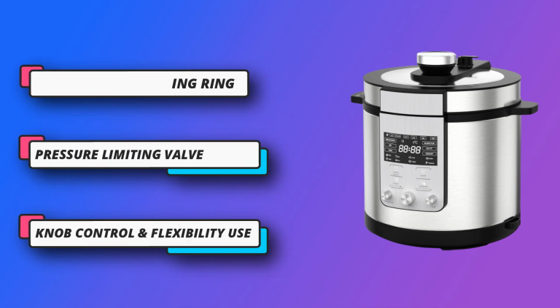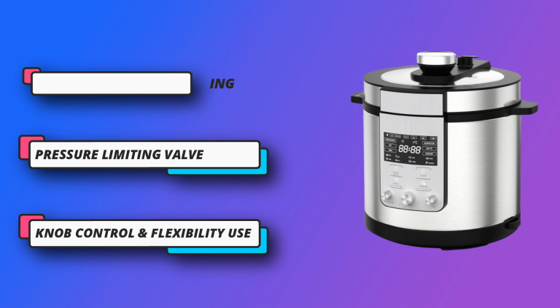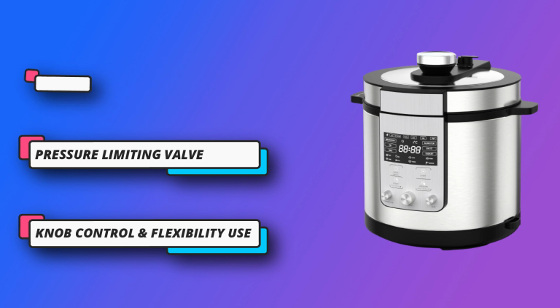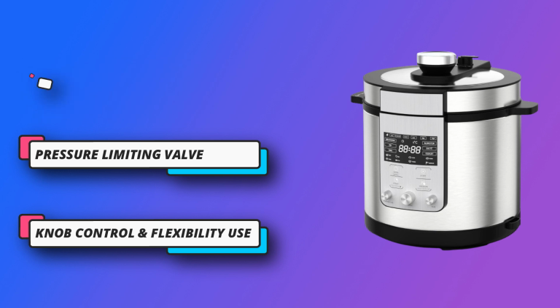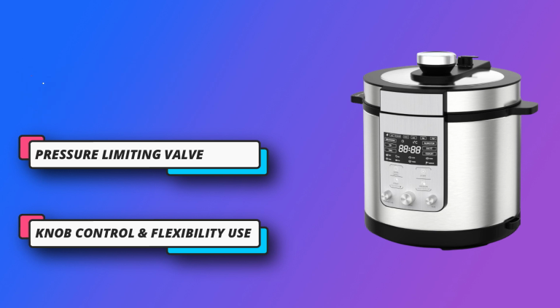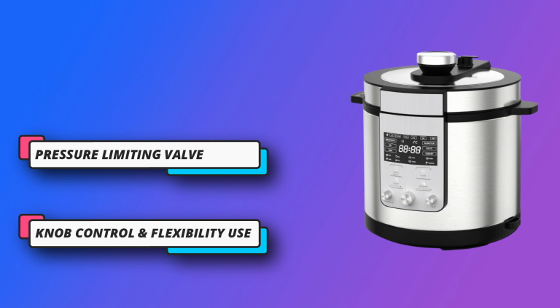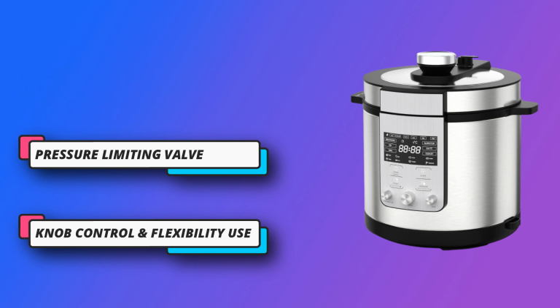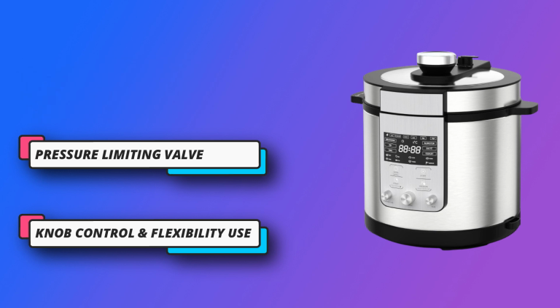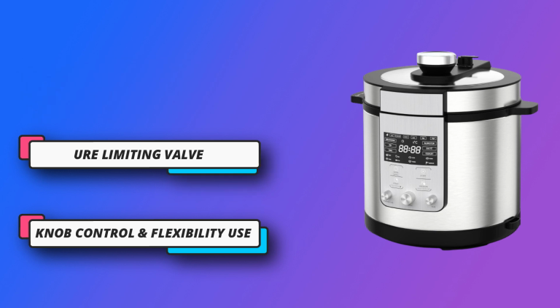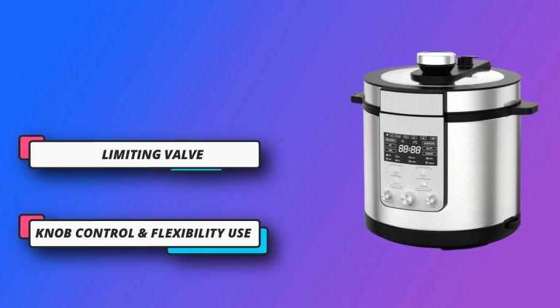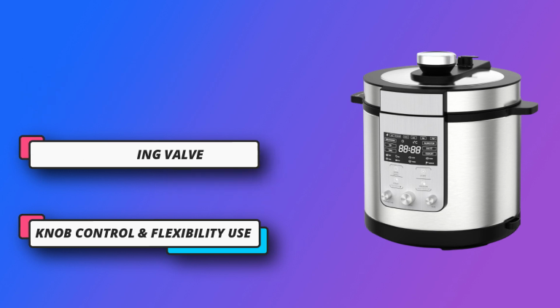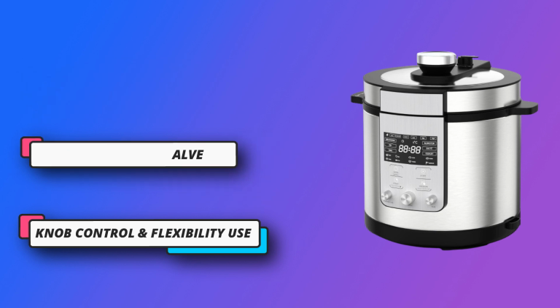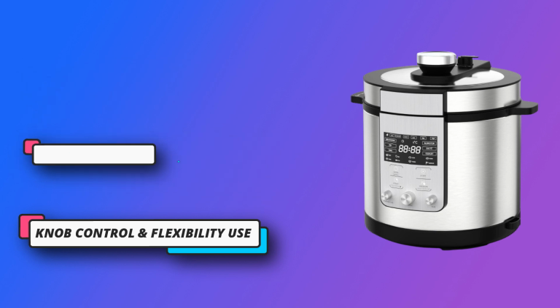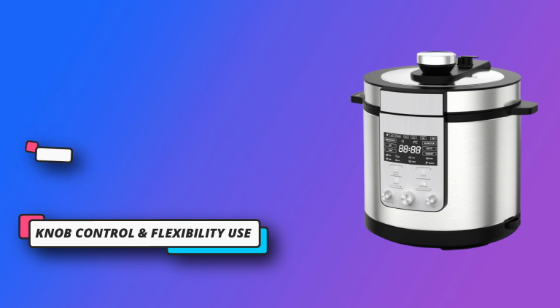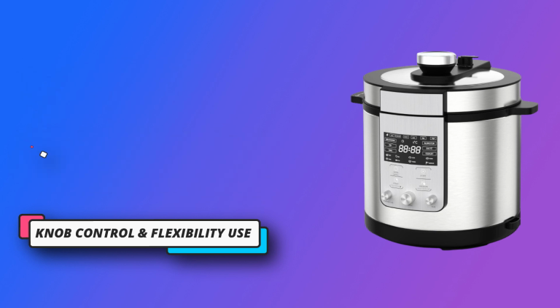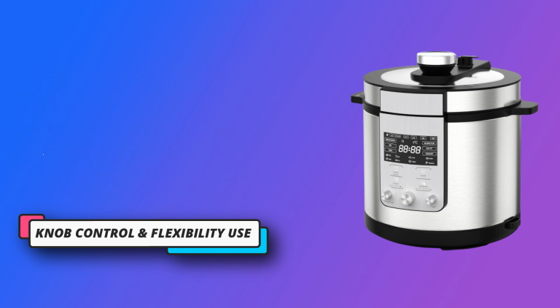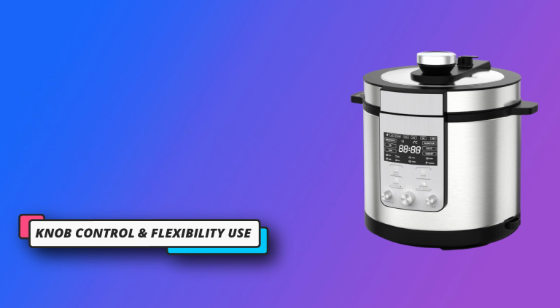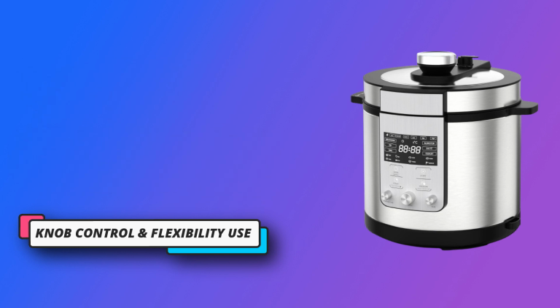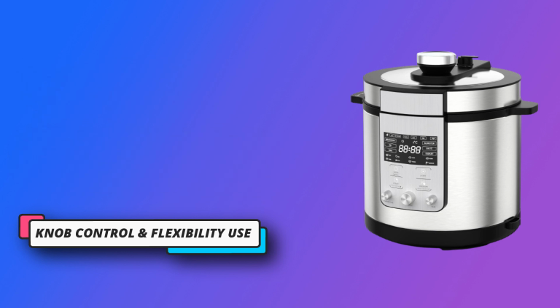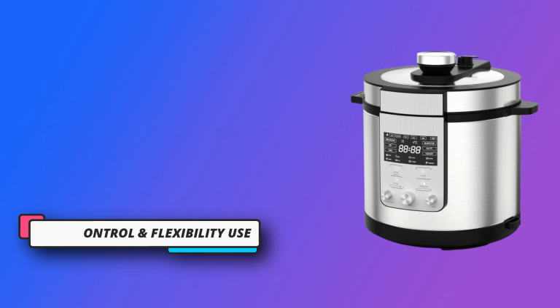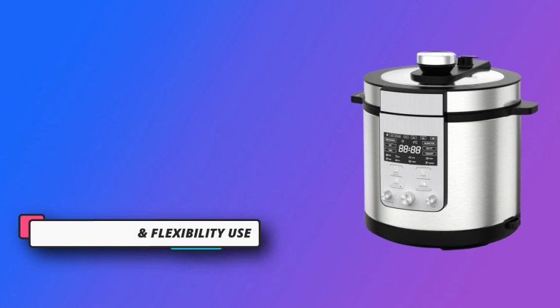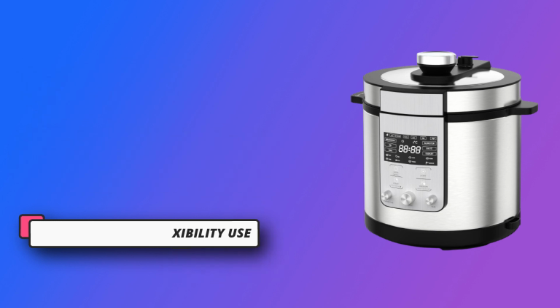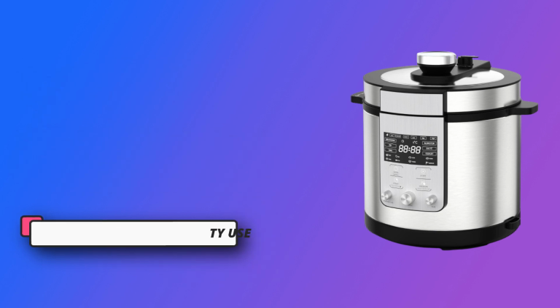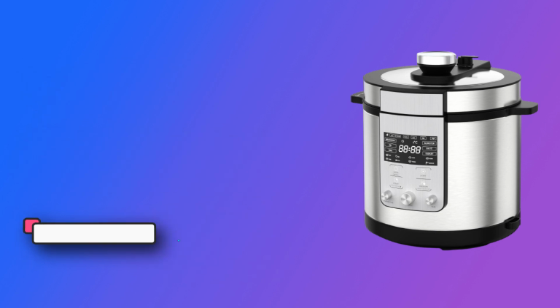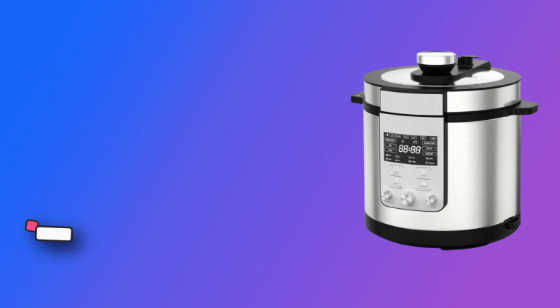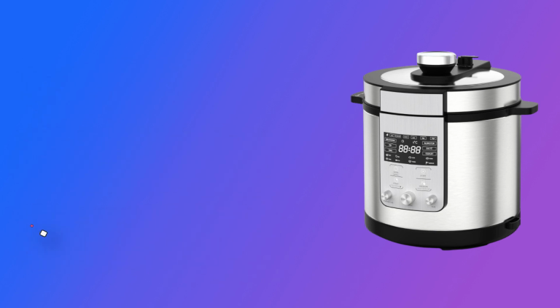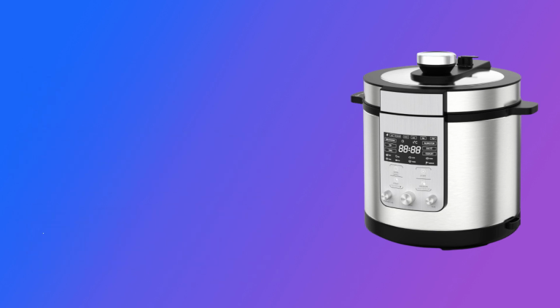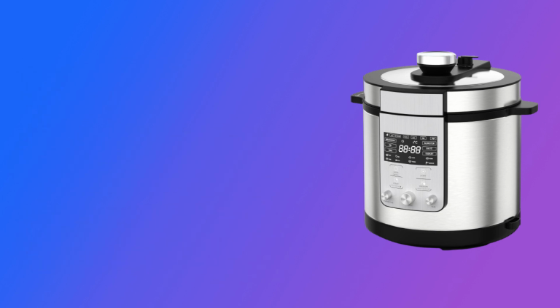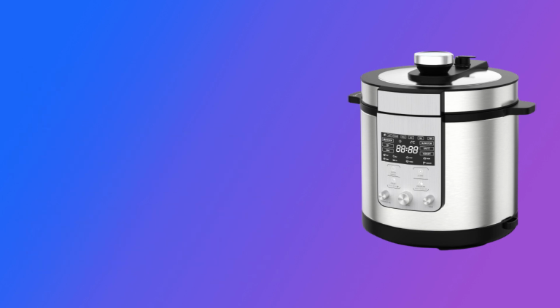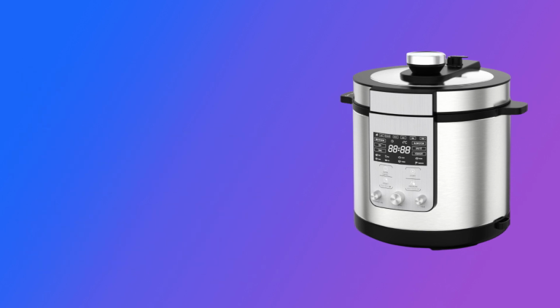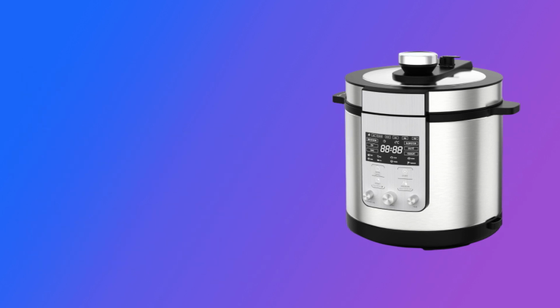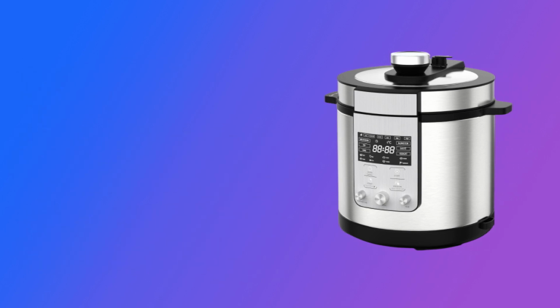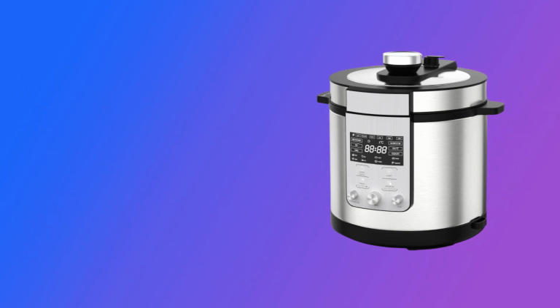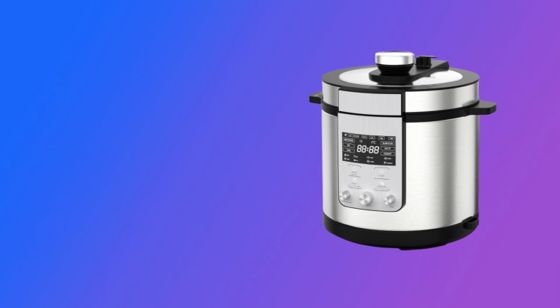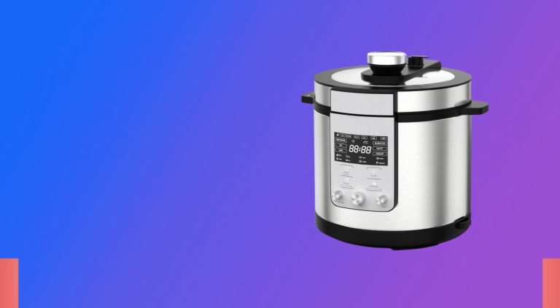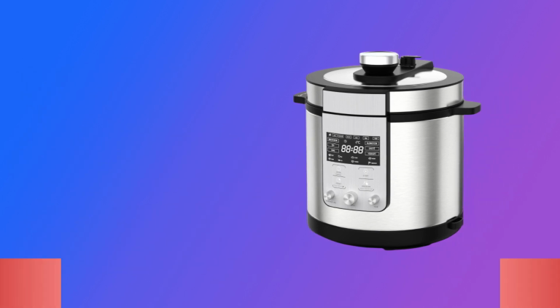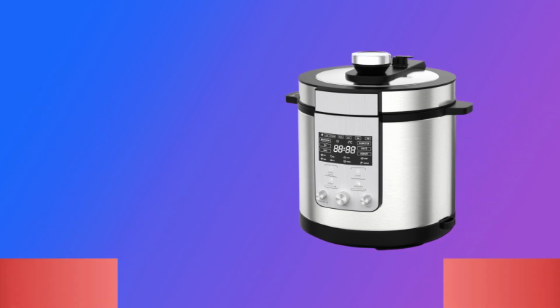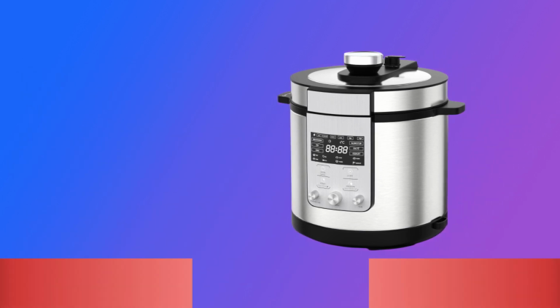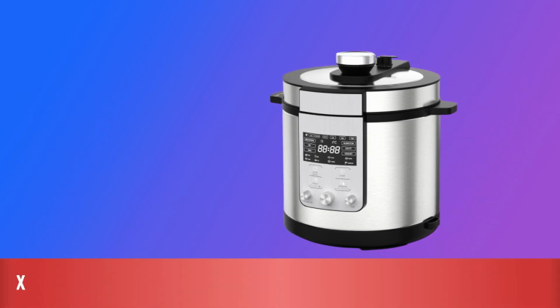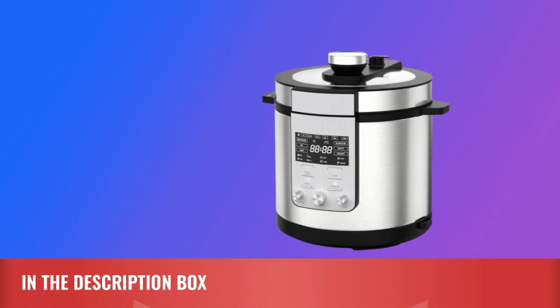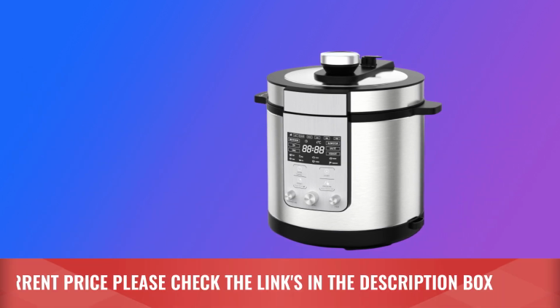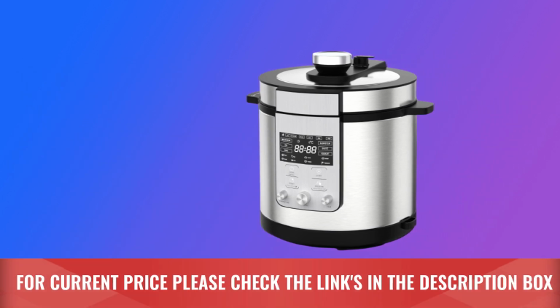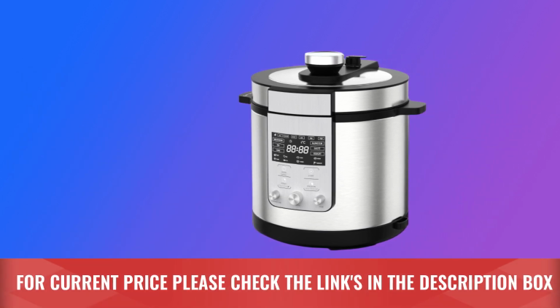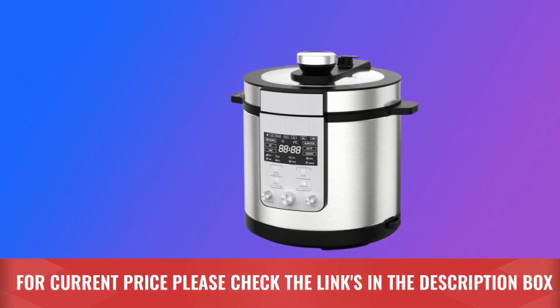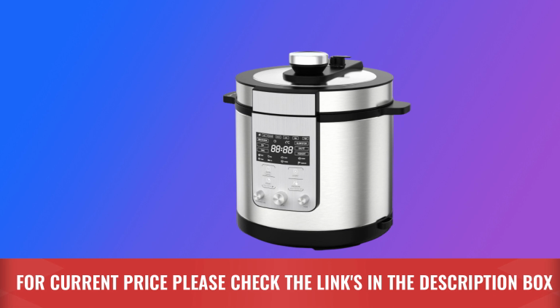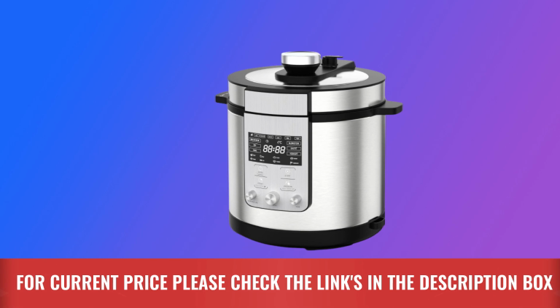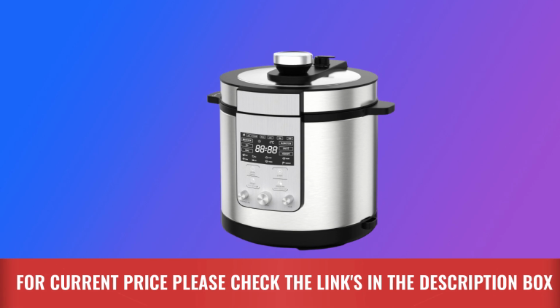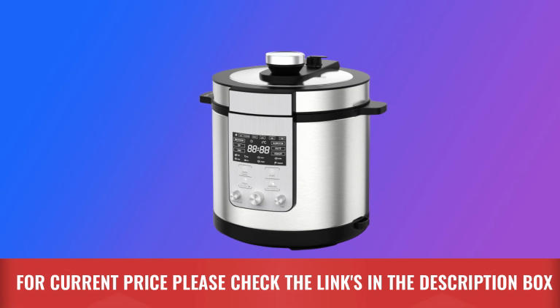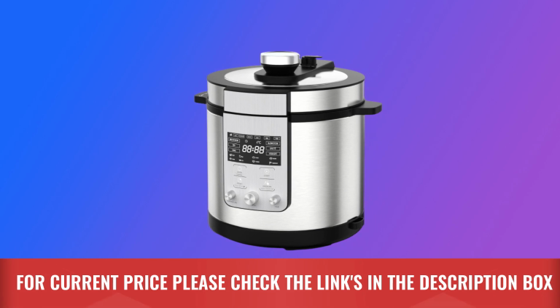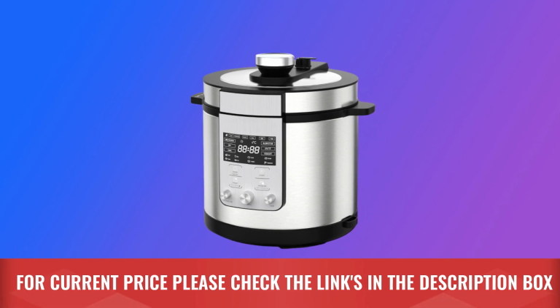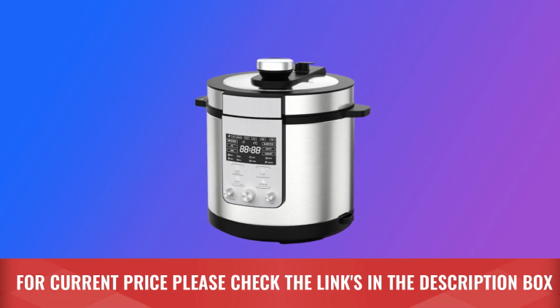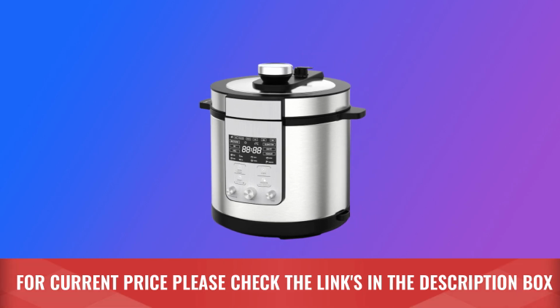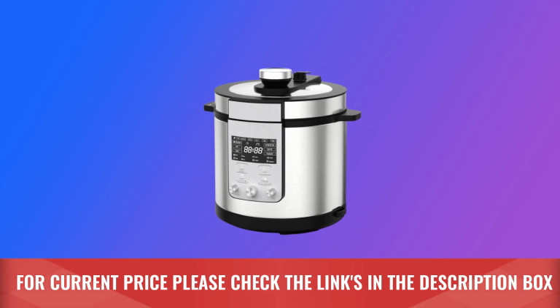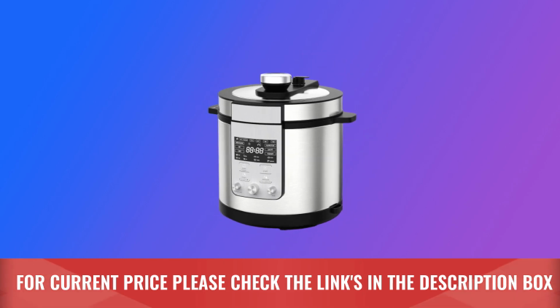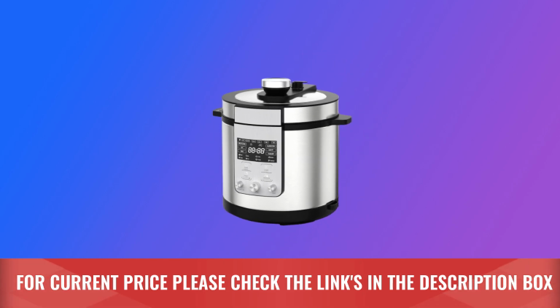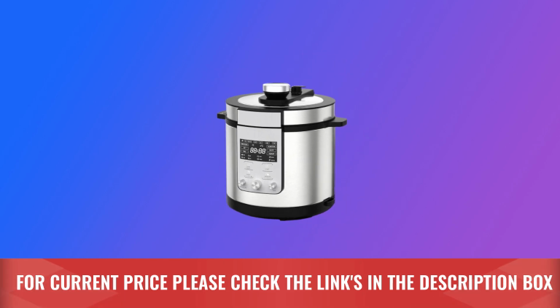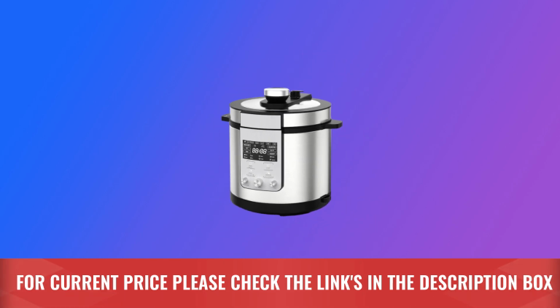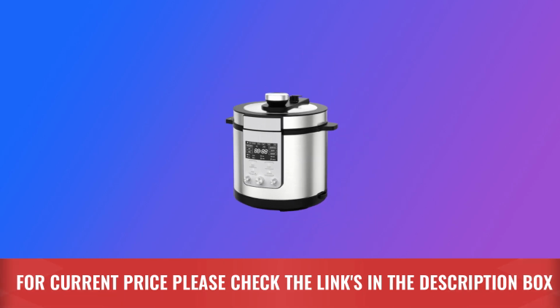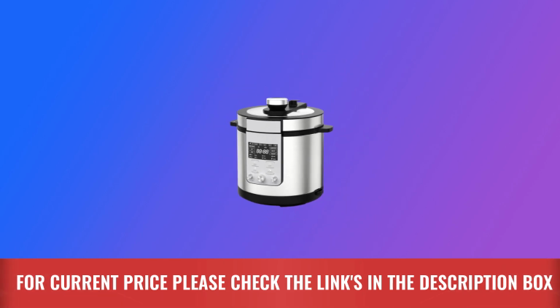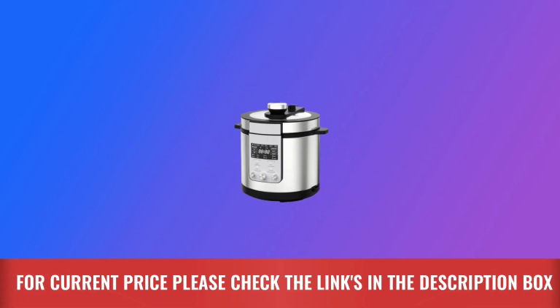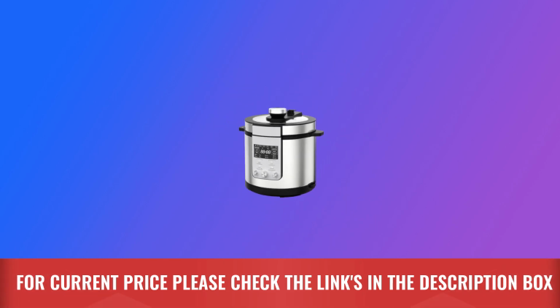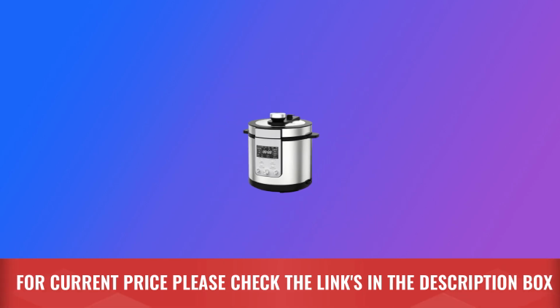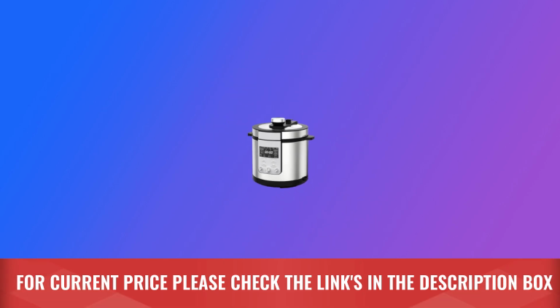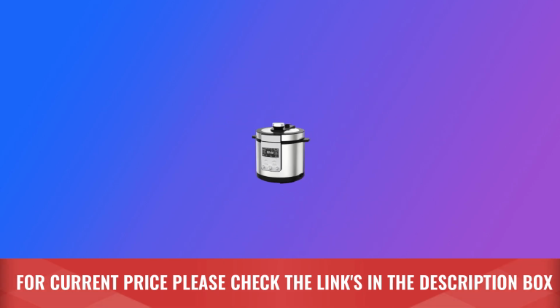Easily store in kitchens — you can enjoy this power cooker. For current price, please check the links in the description box.